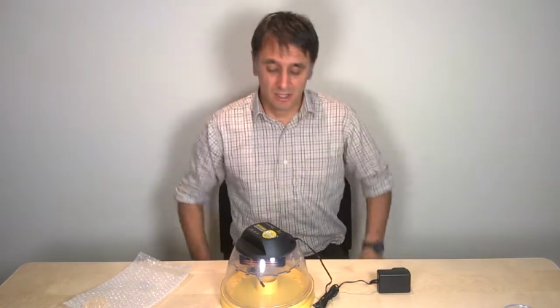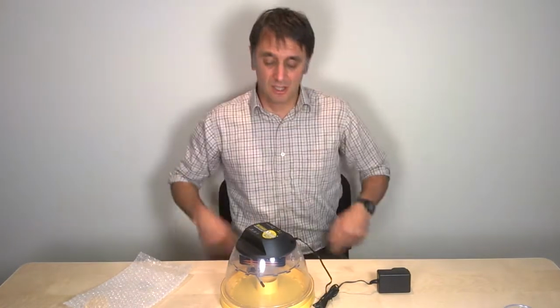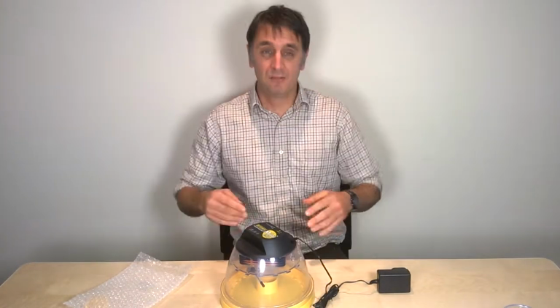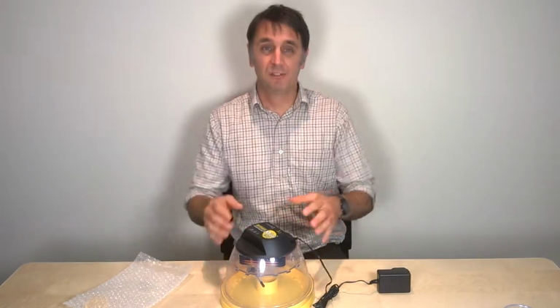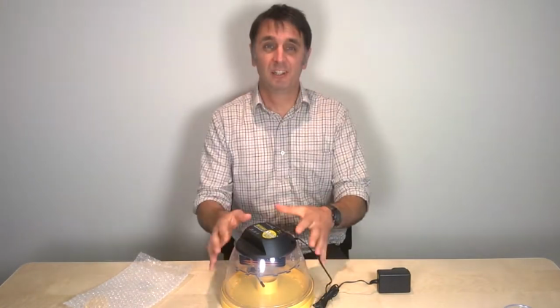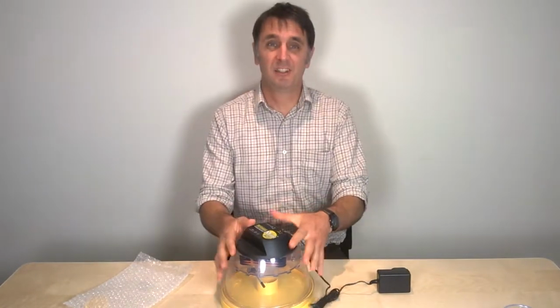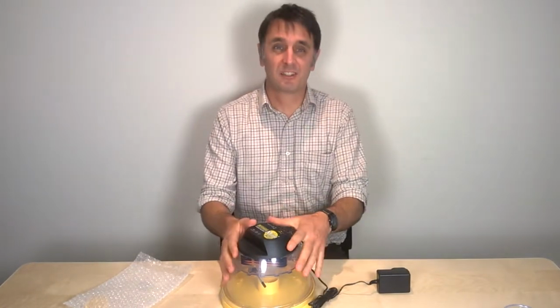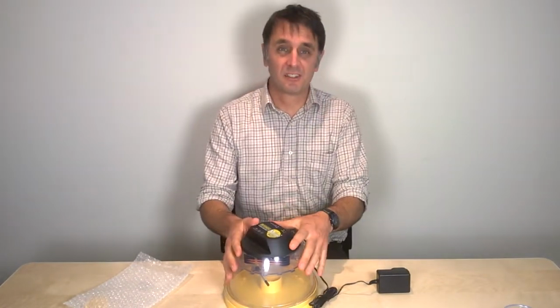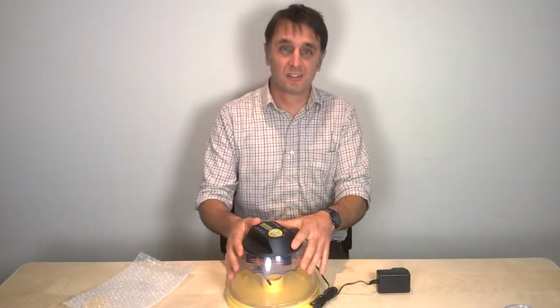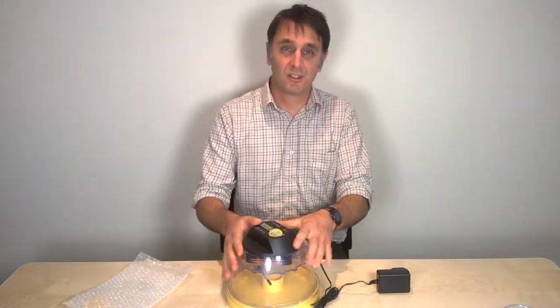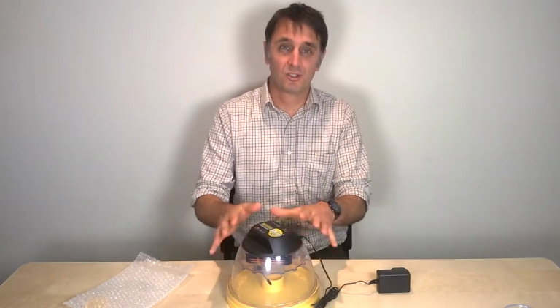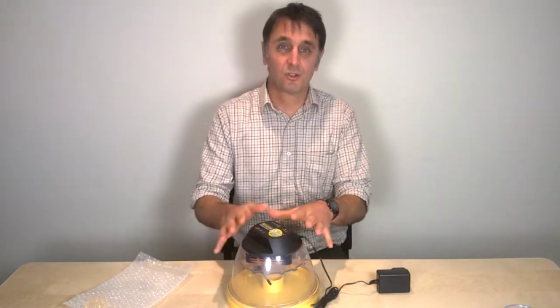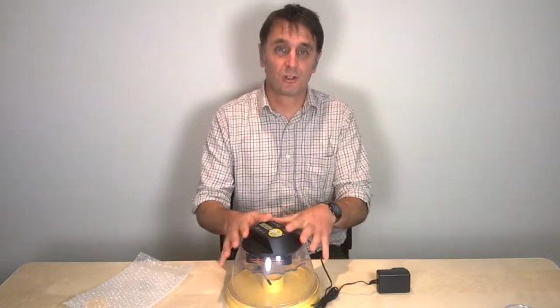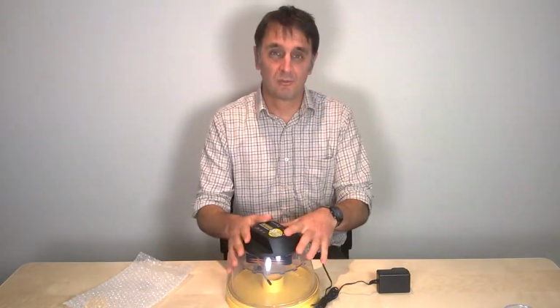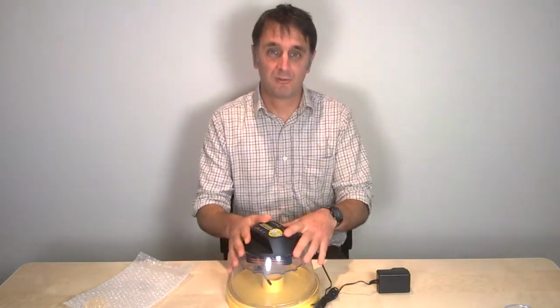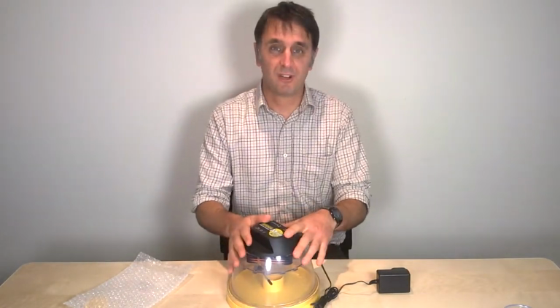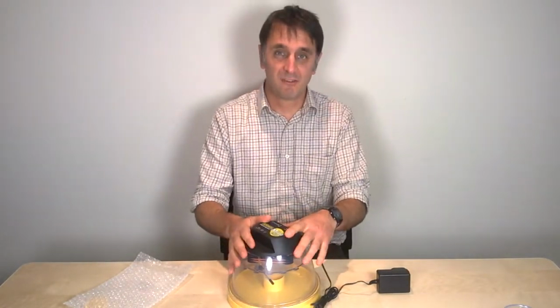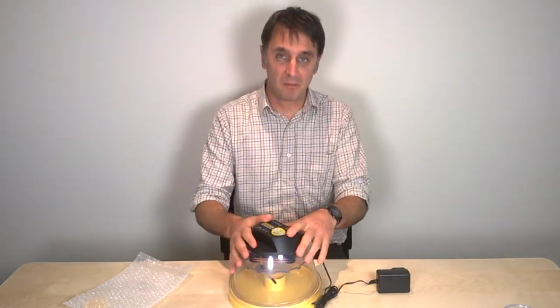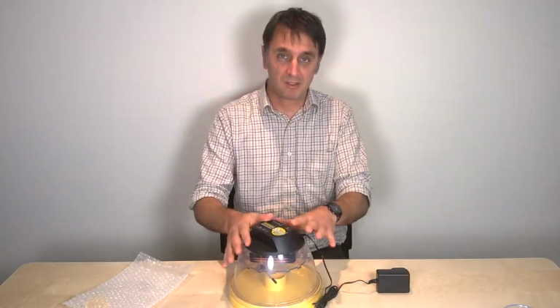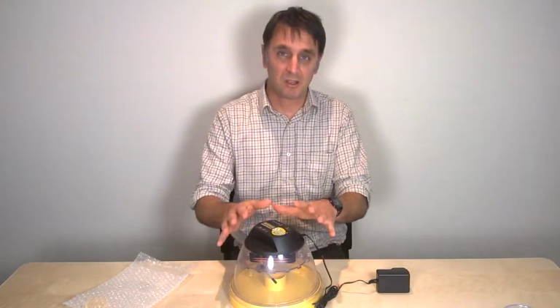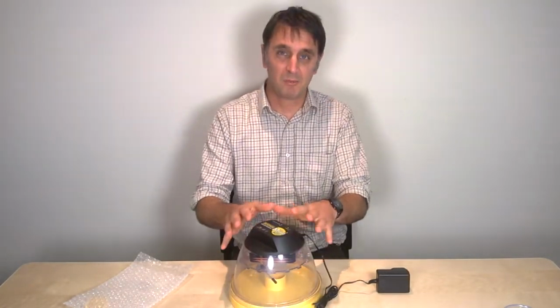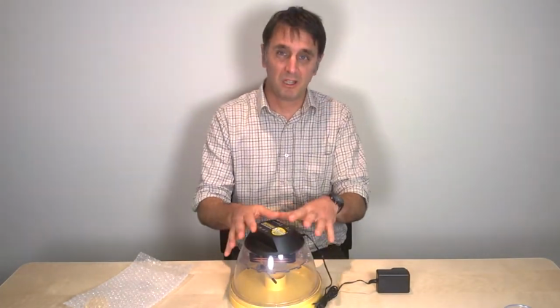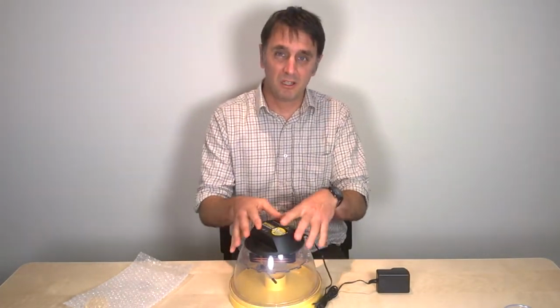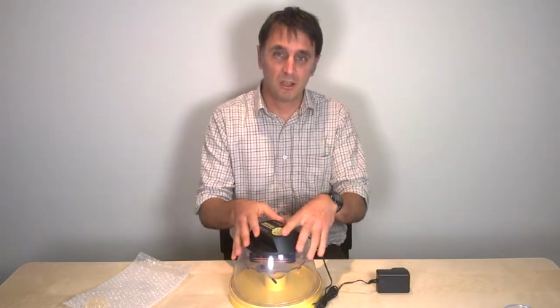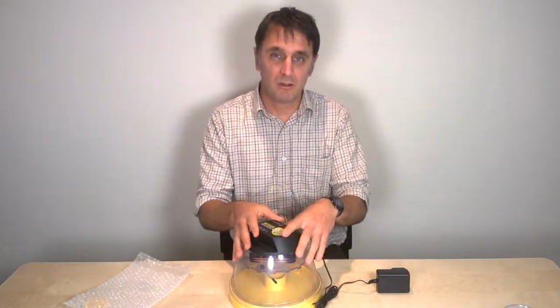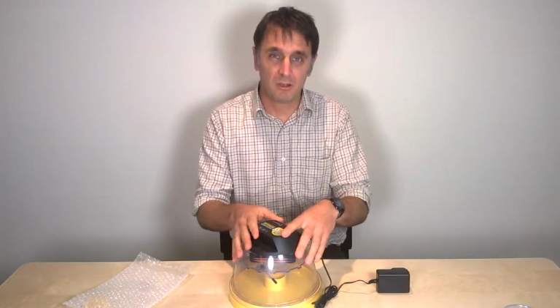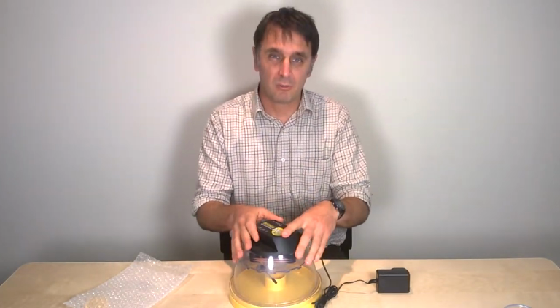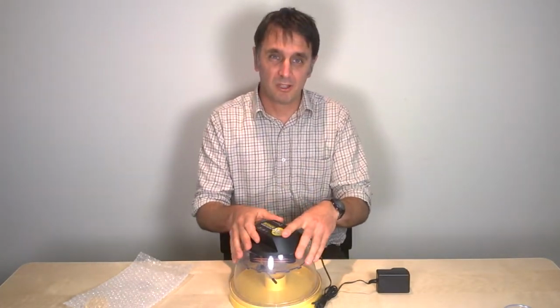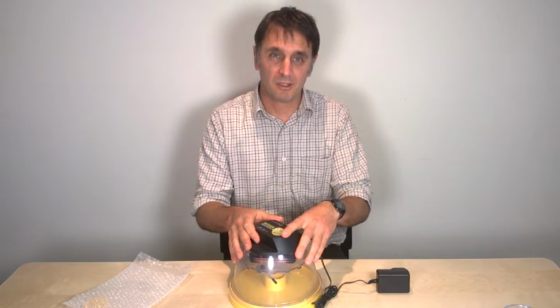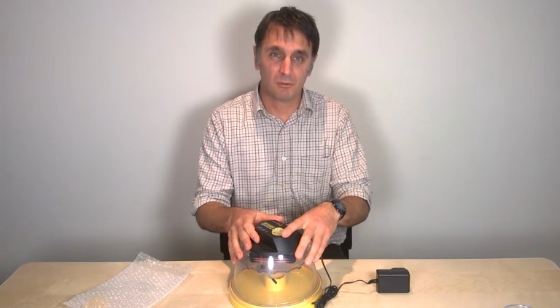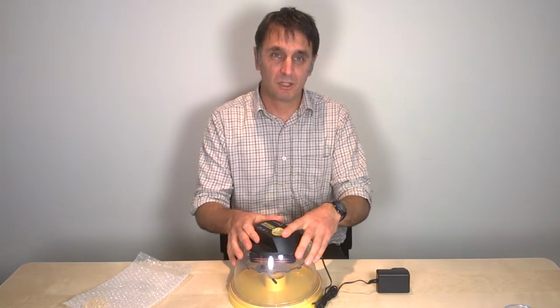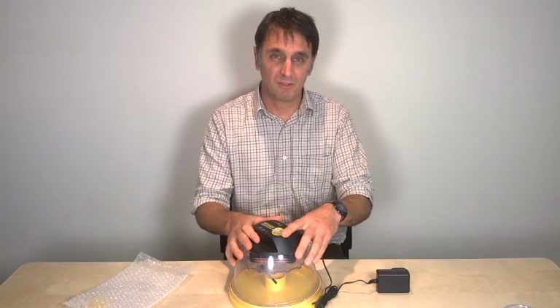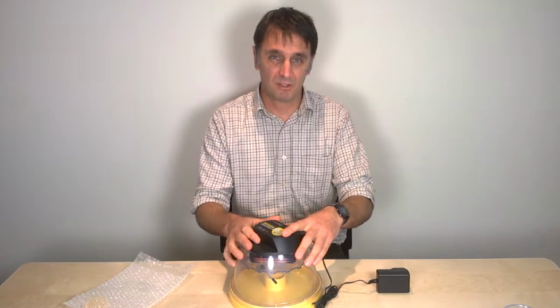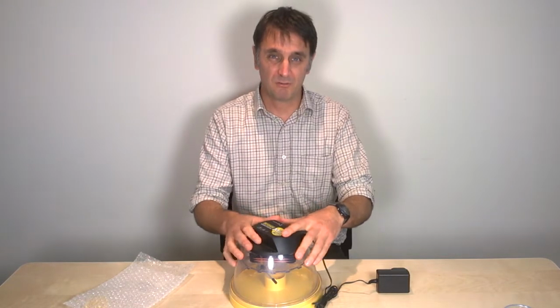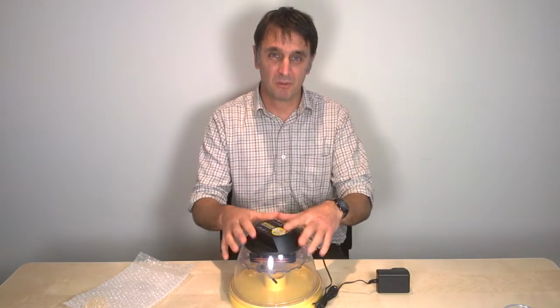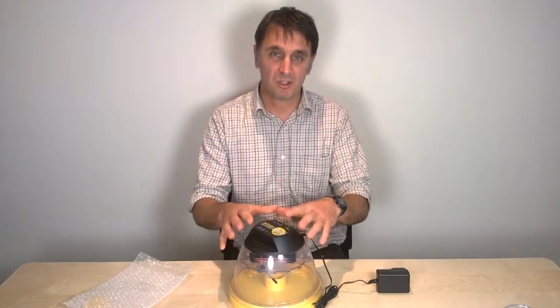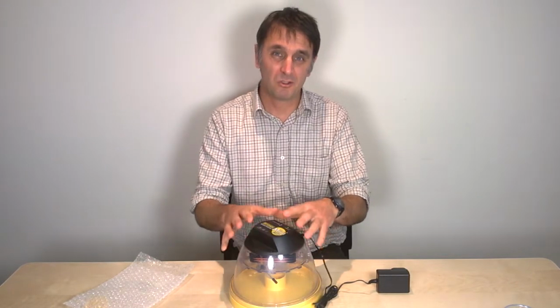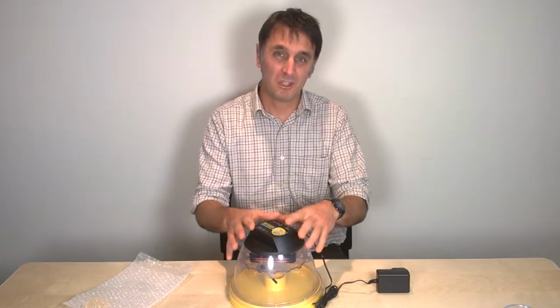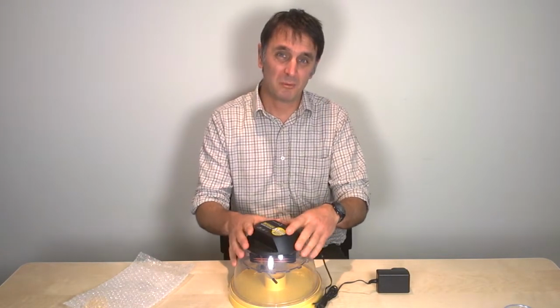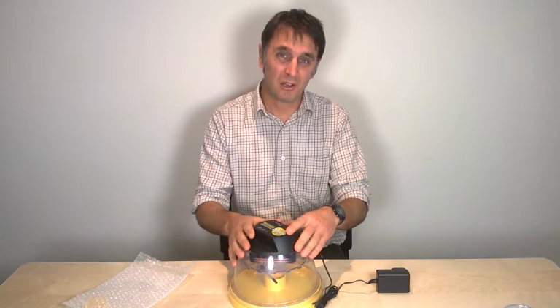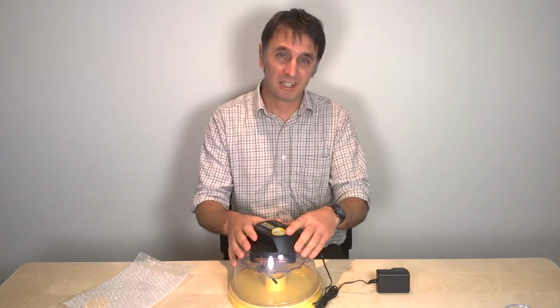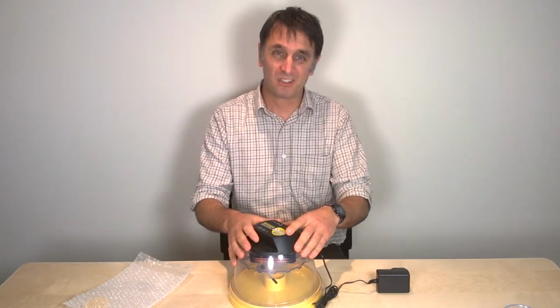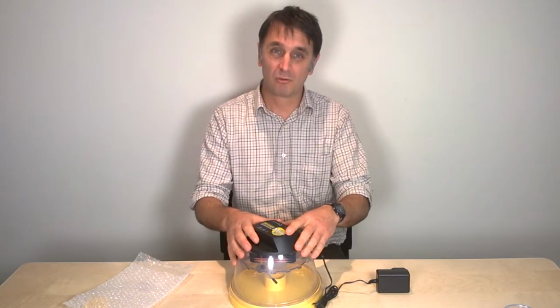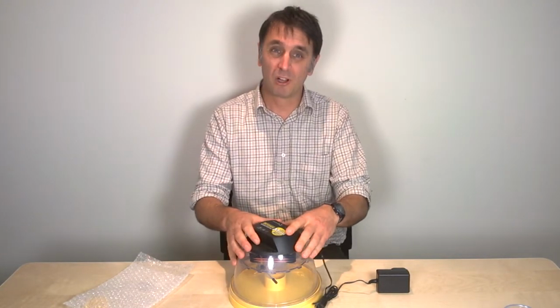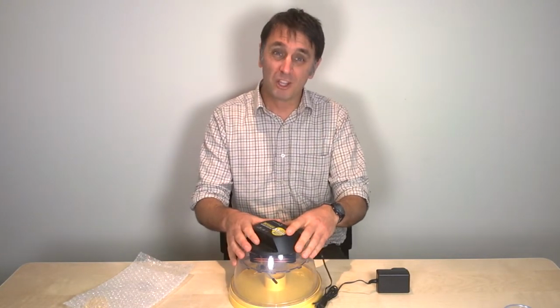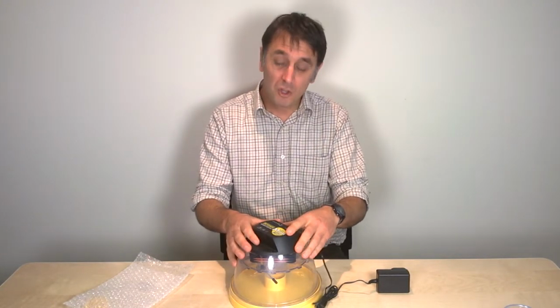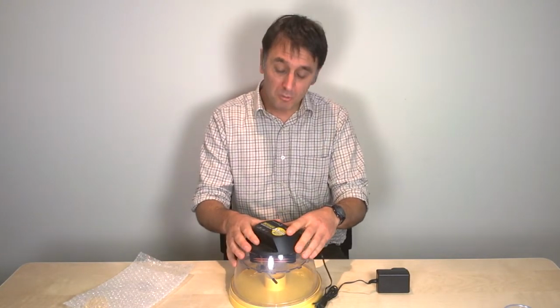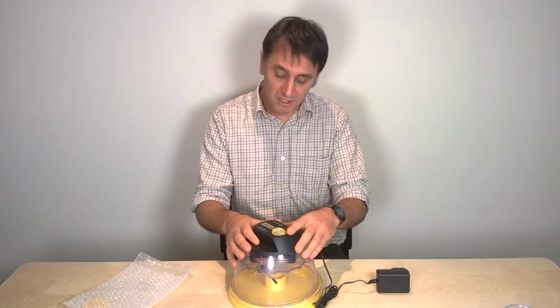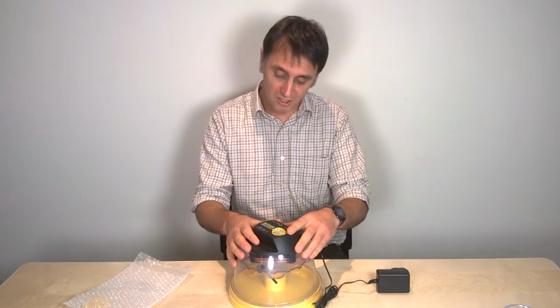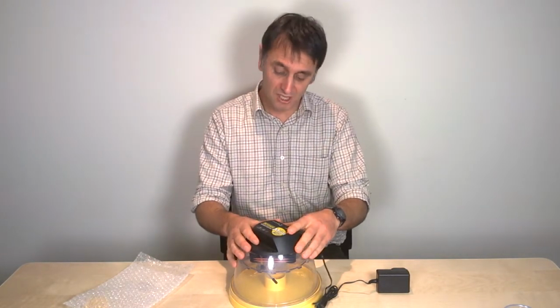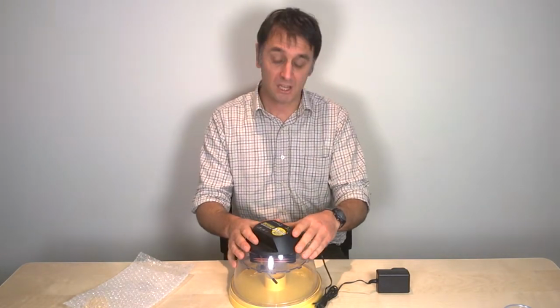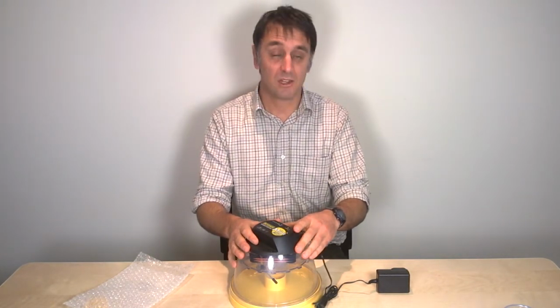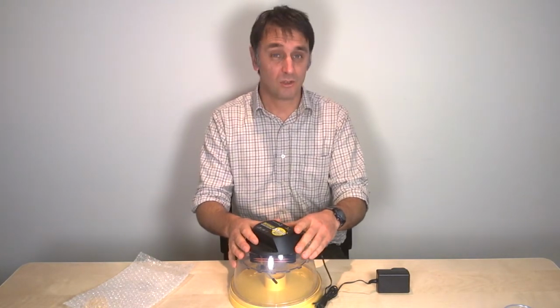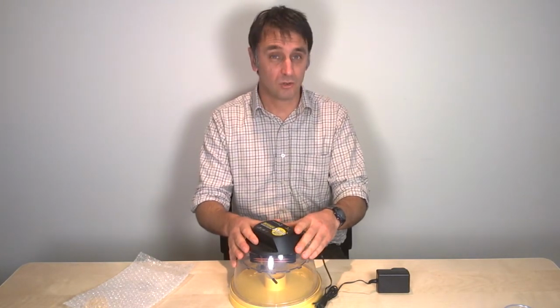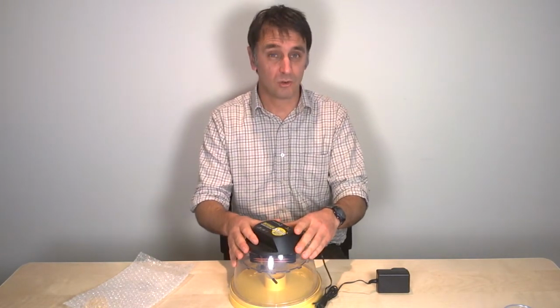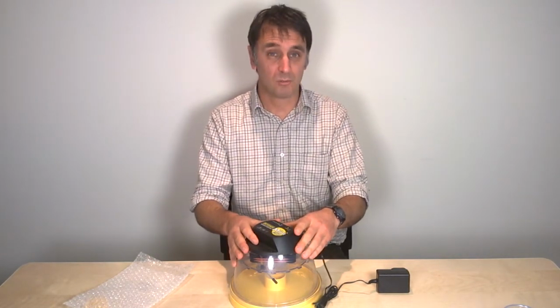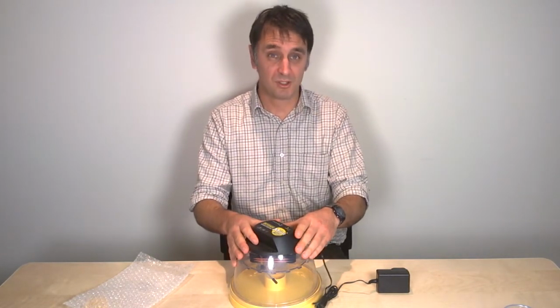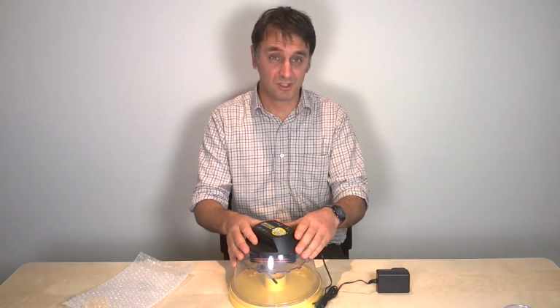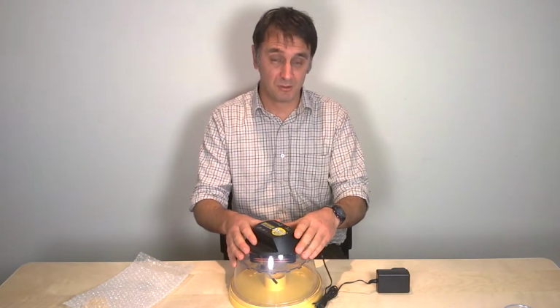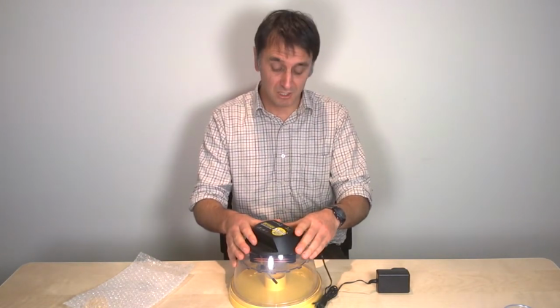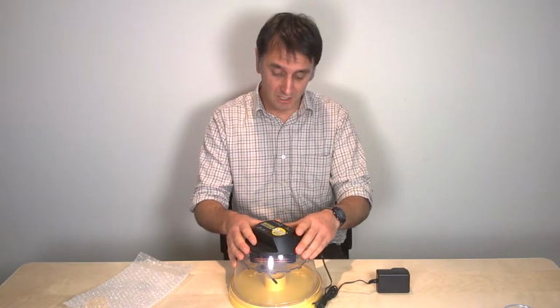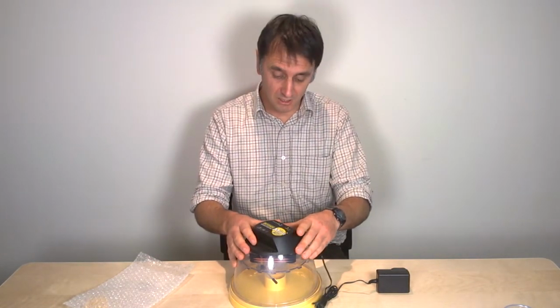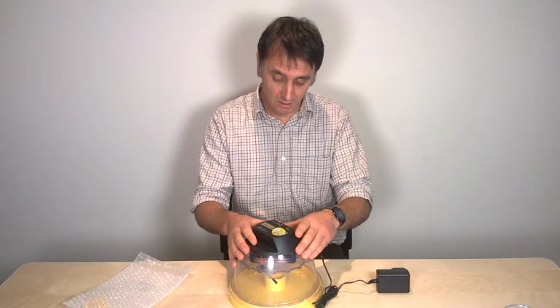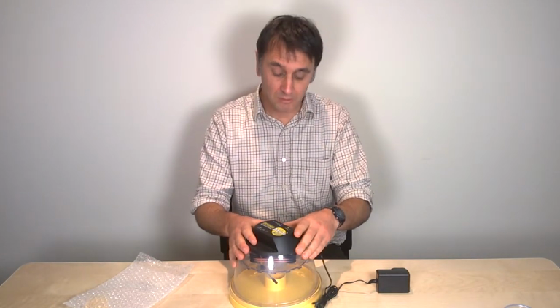Hopefully this third short clip of five about our Mini-Eco incubator will give you the information you need about getting the right humidity in your Rincey Mini-Eco.